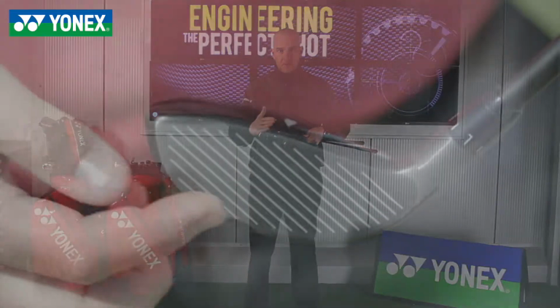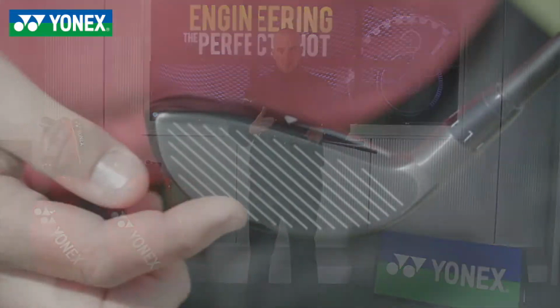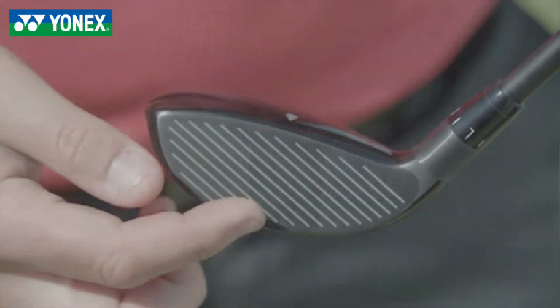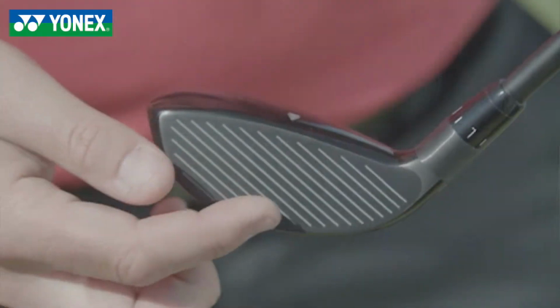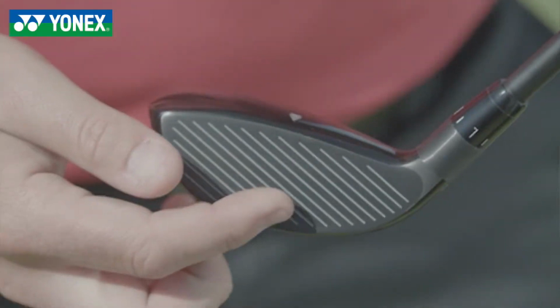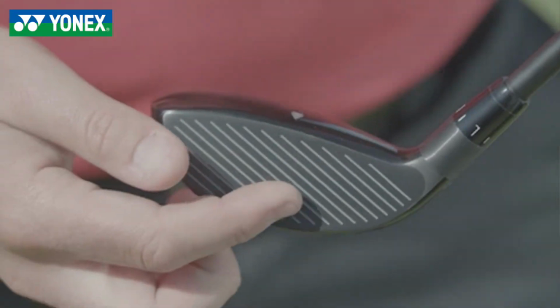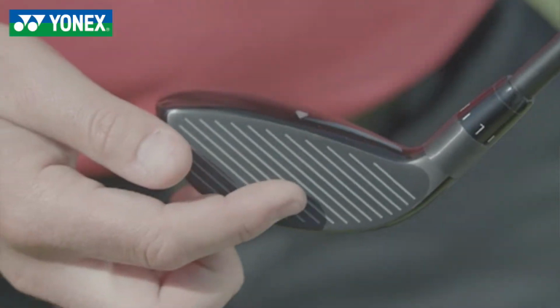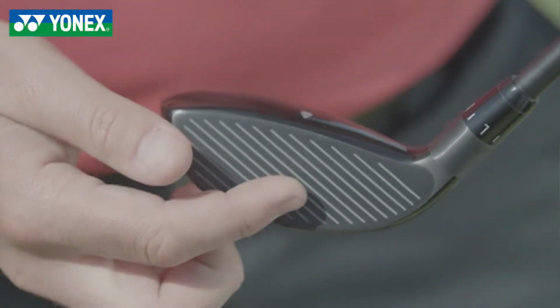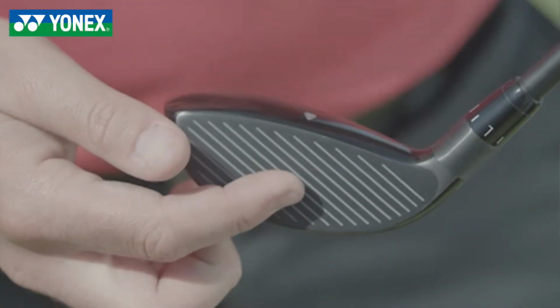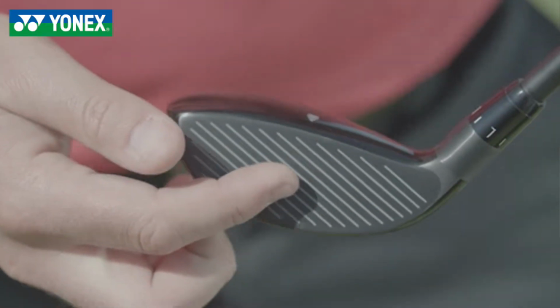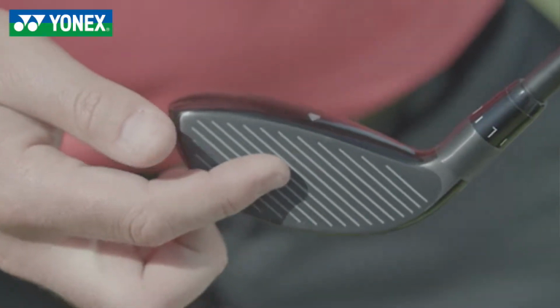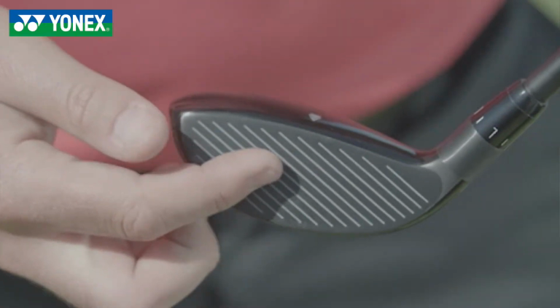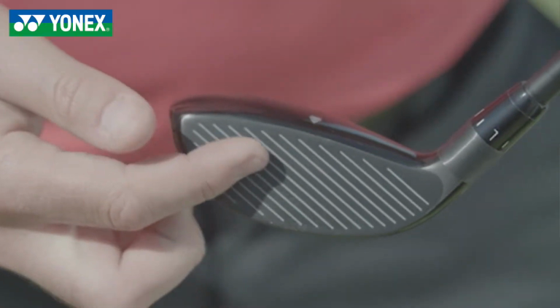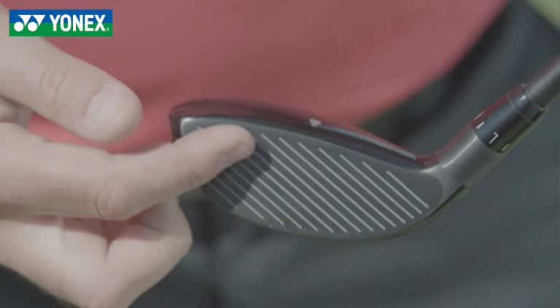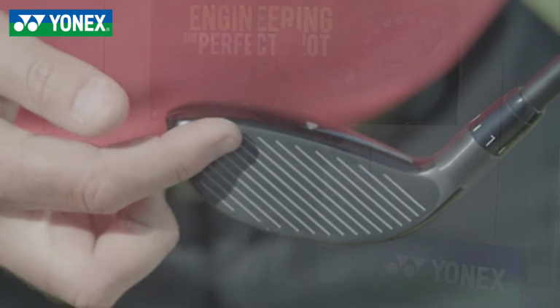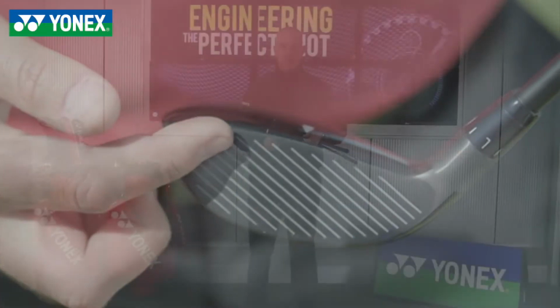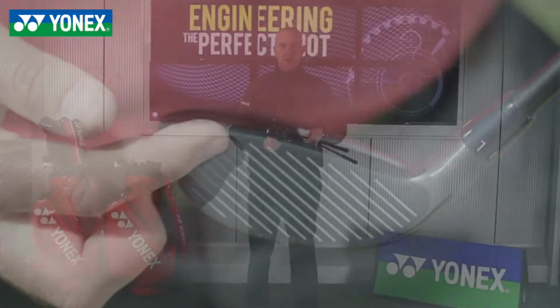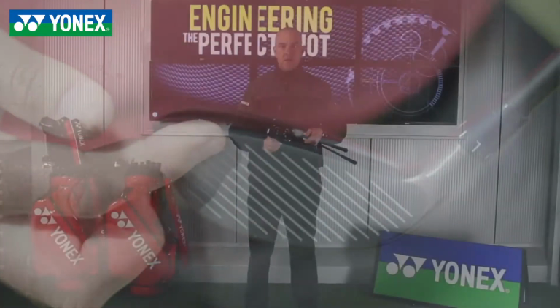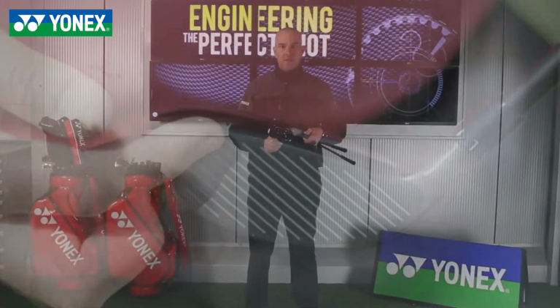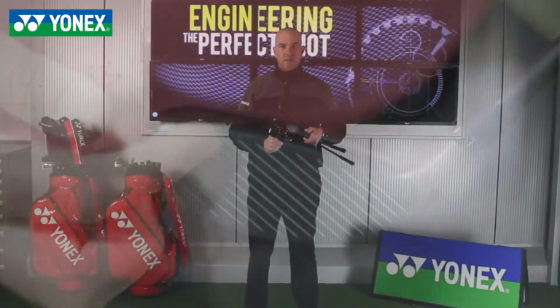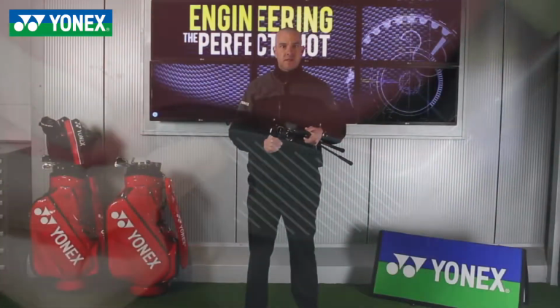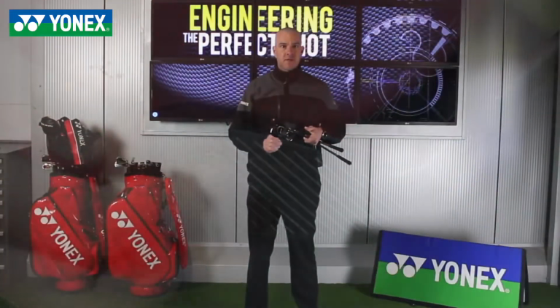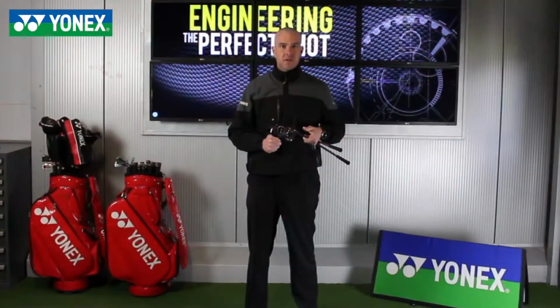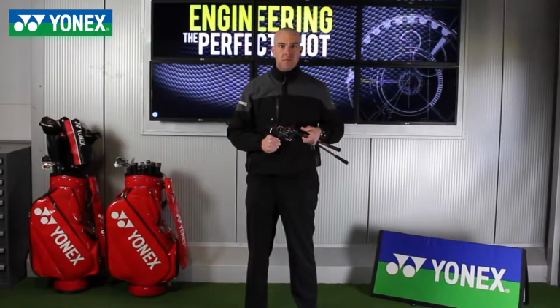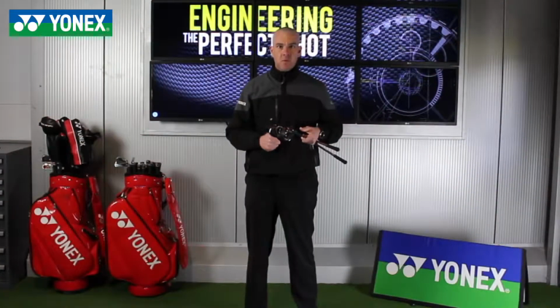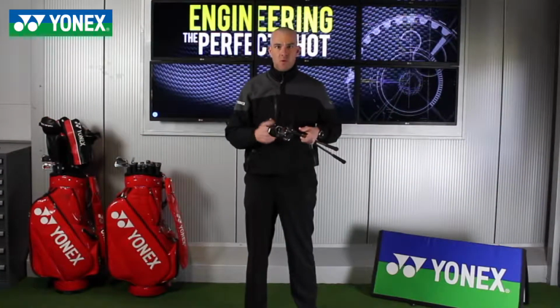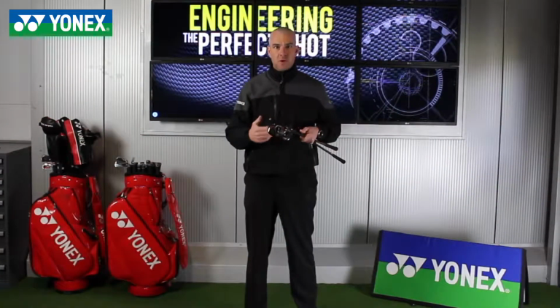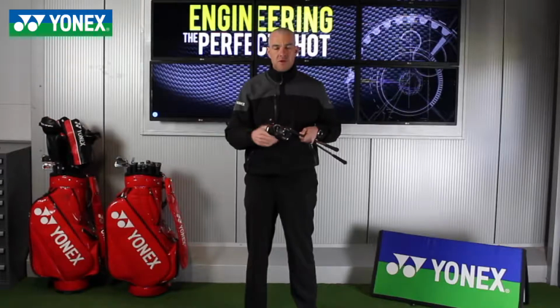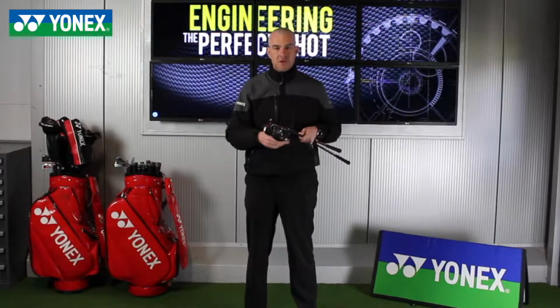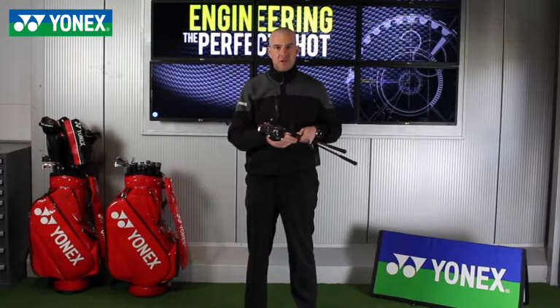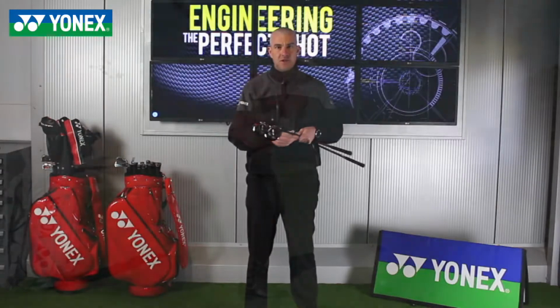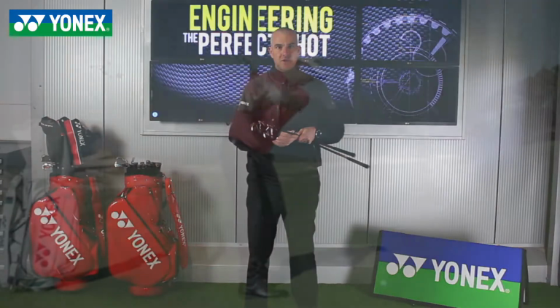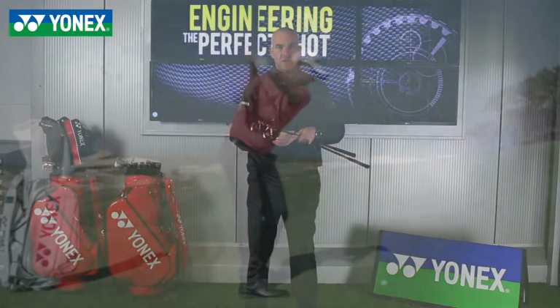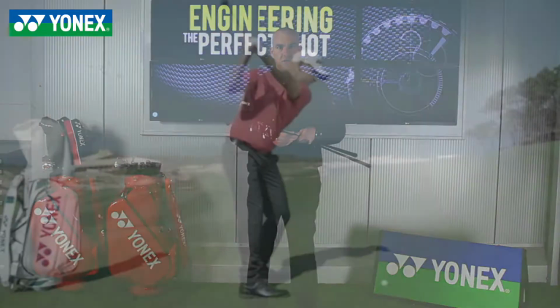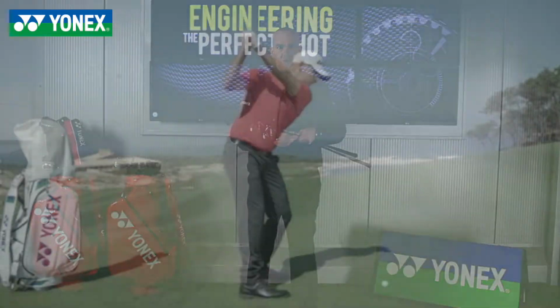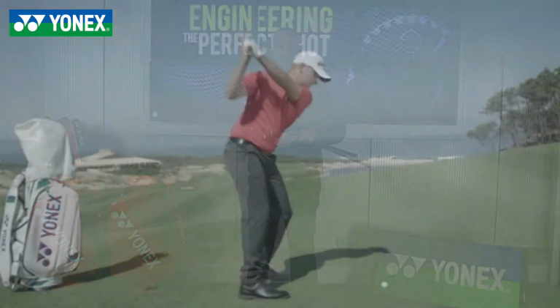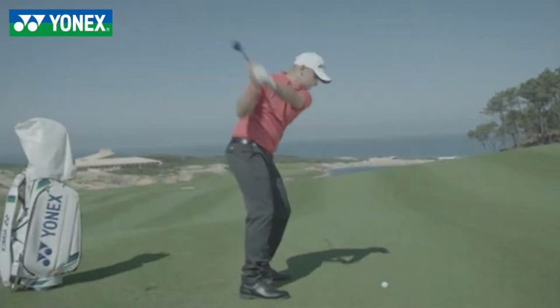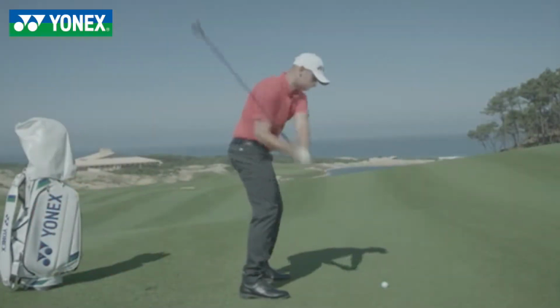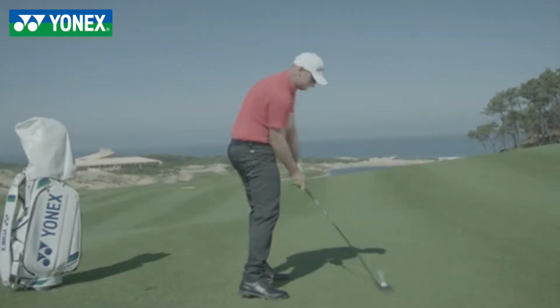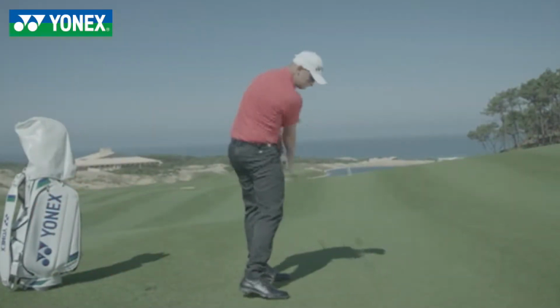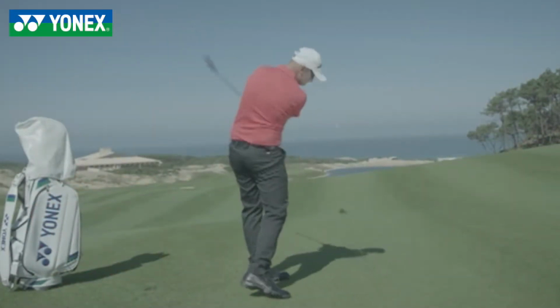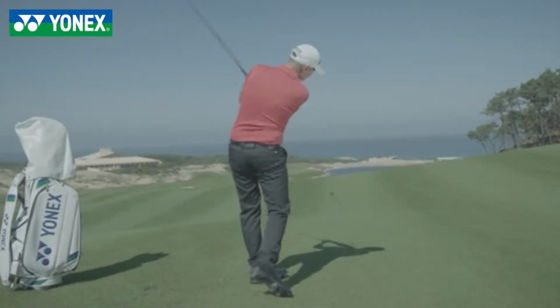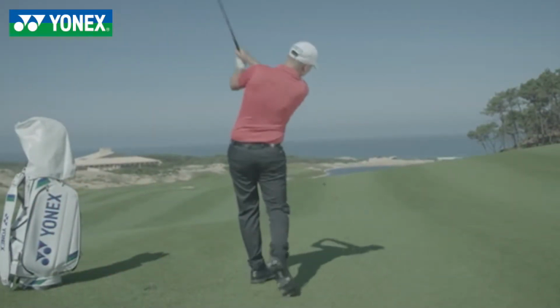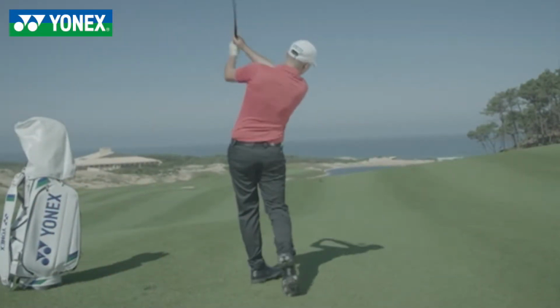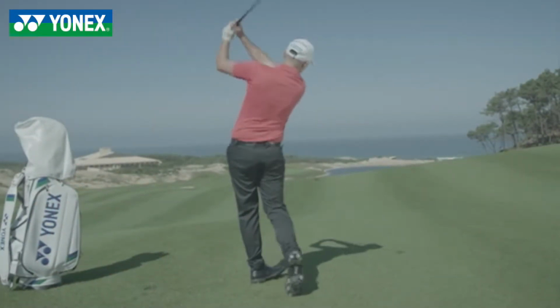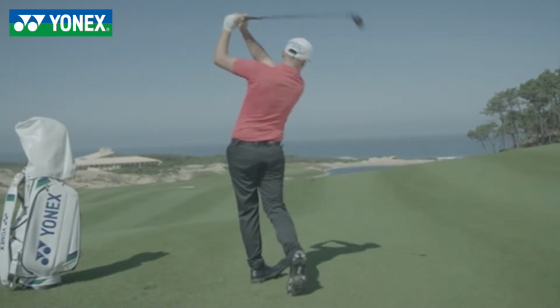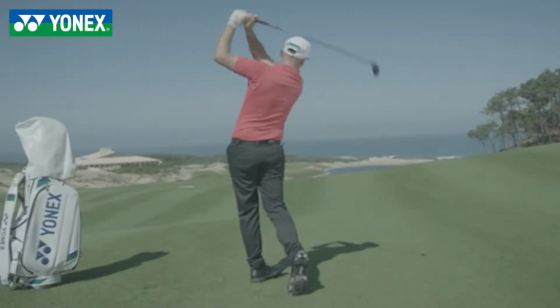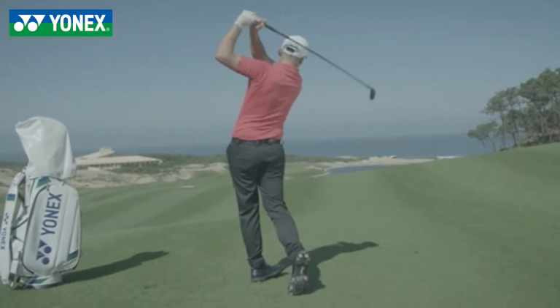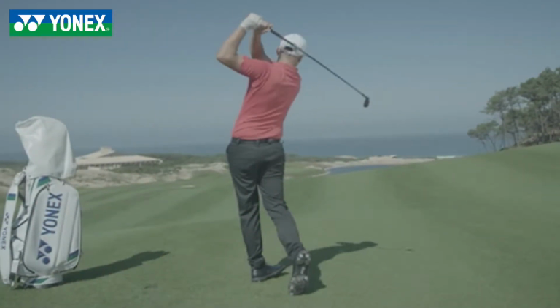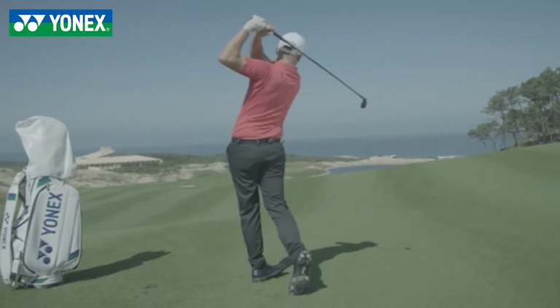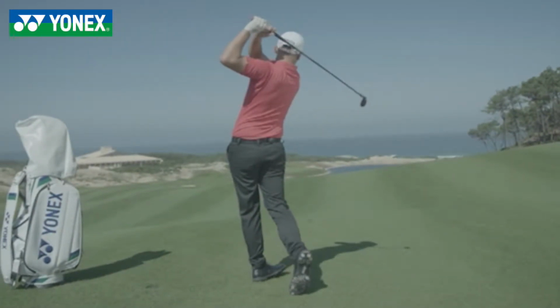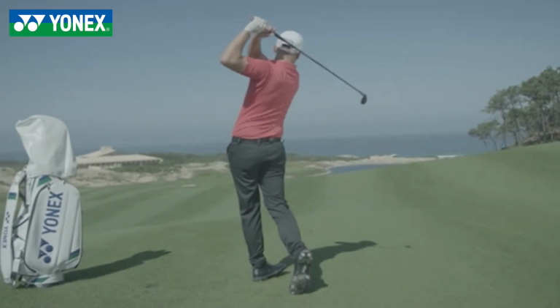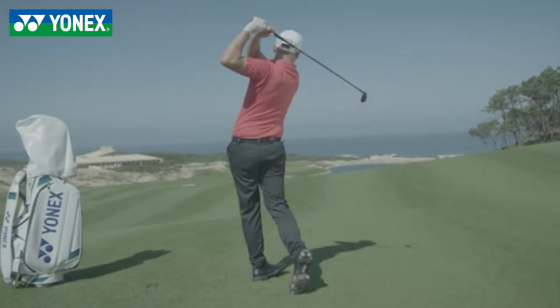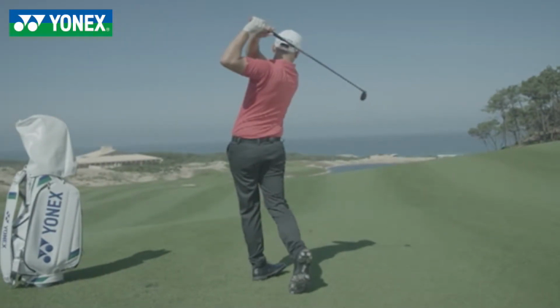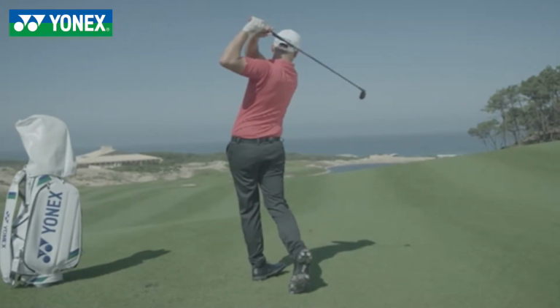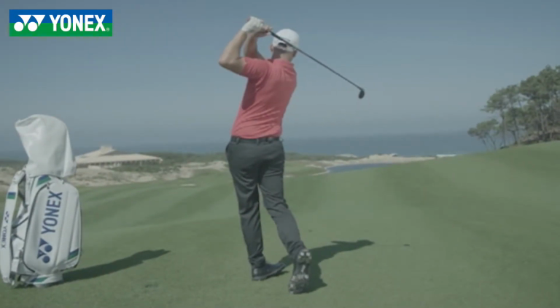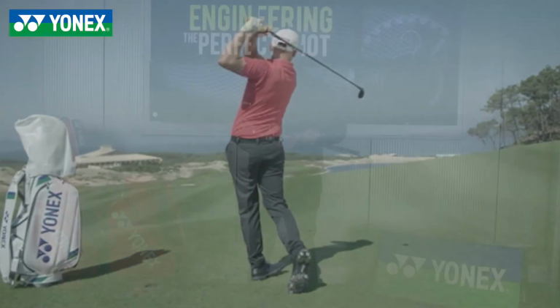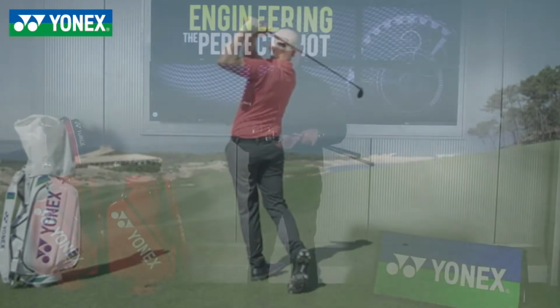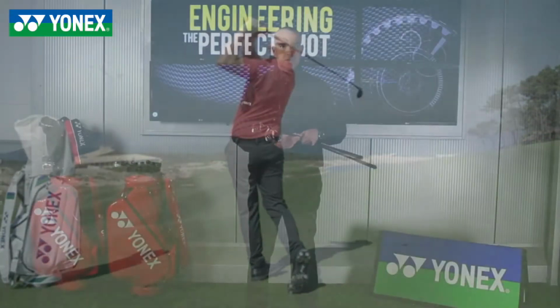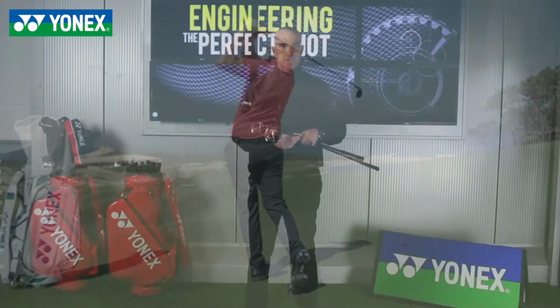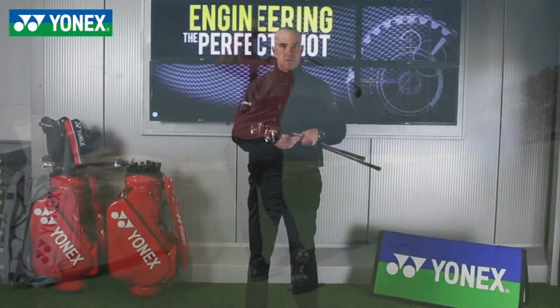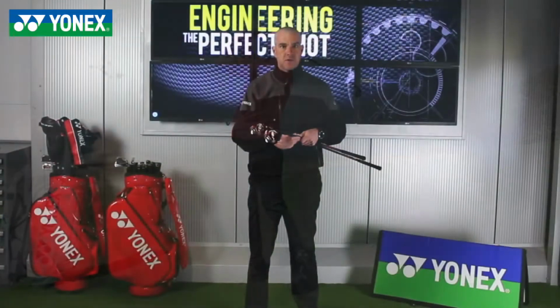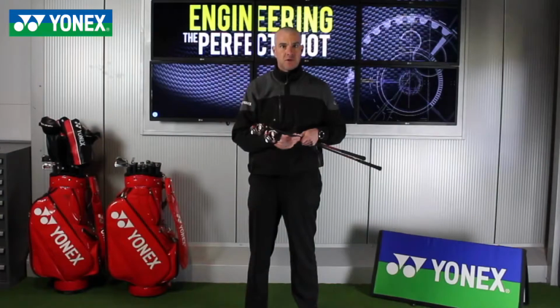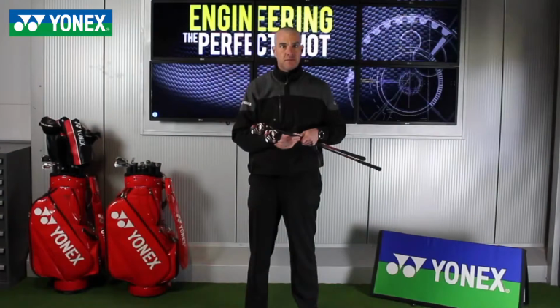The diagonal grooves give a more consistent side spin and a more consistent backspin for a tighter dispersion.